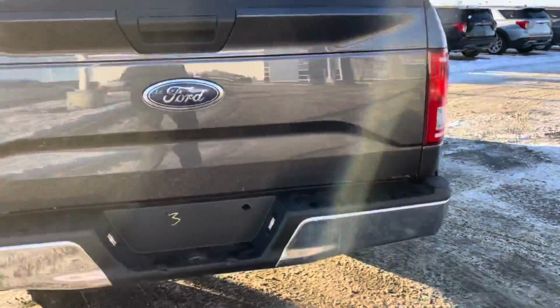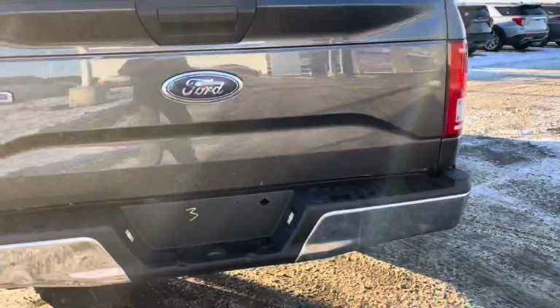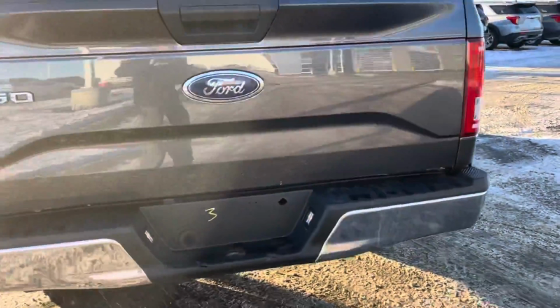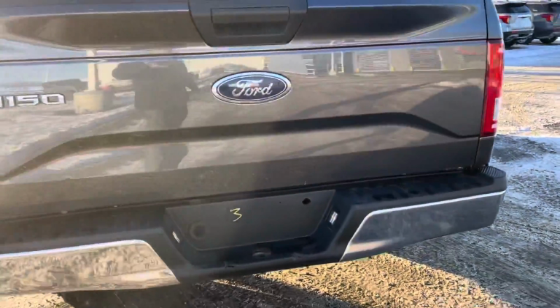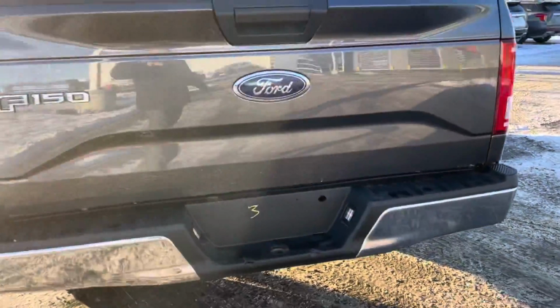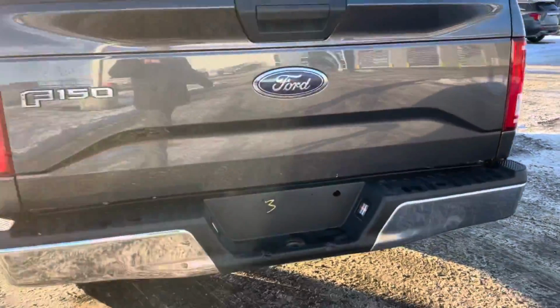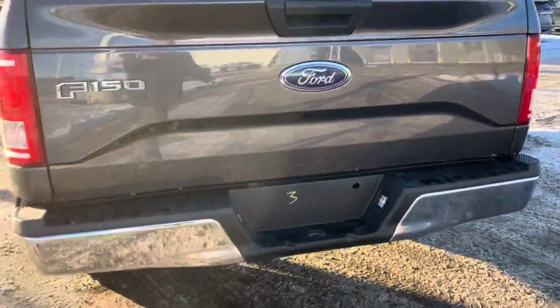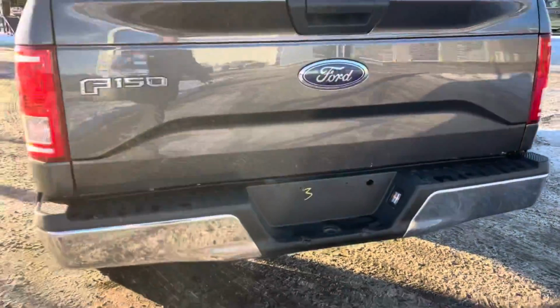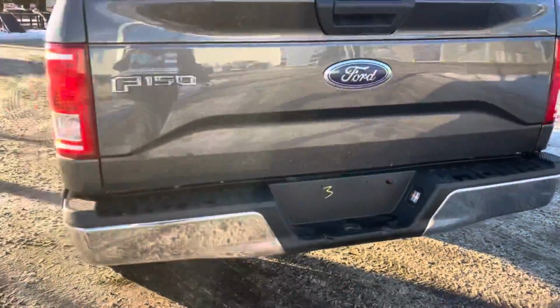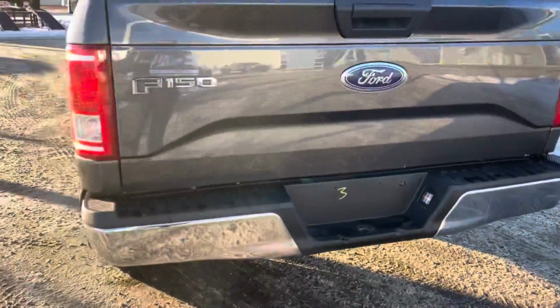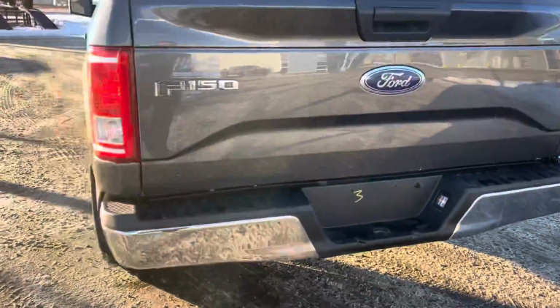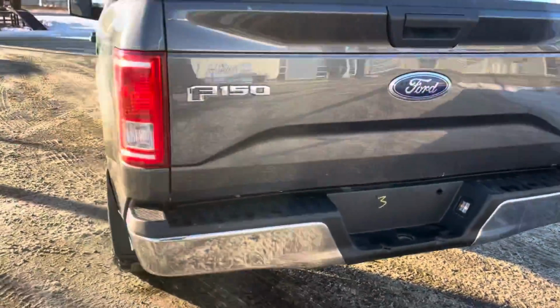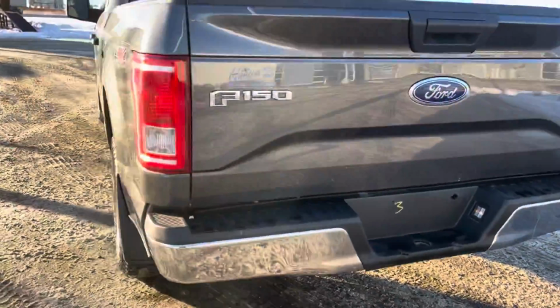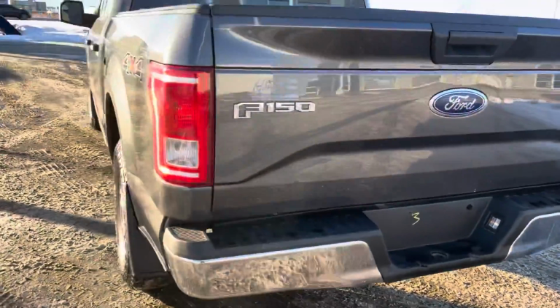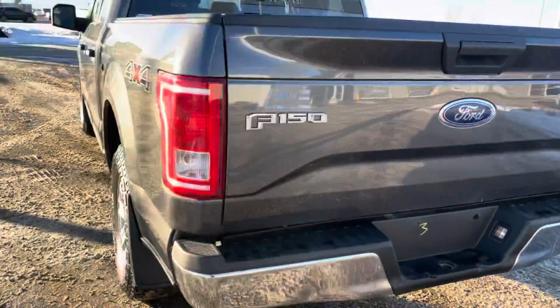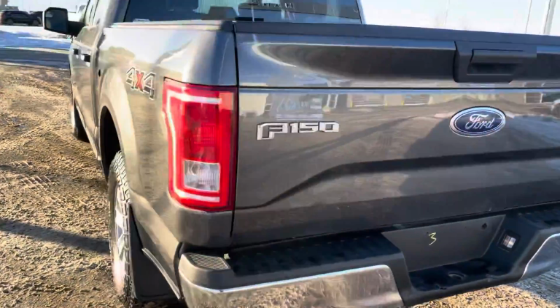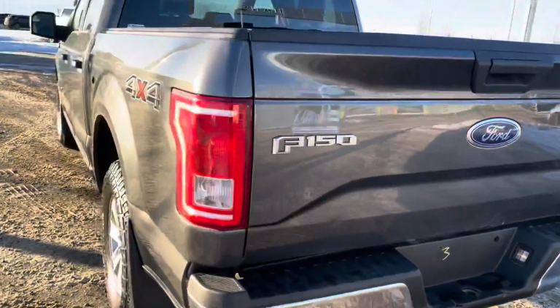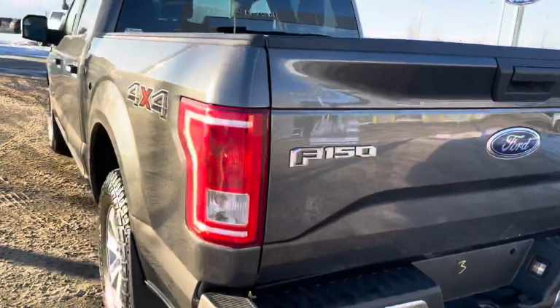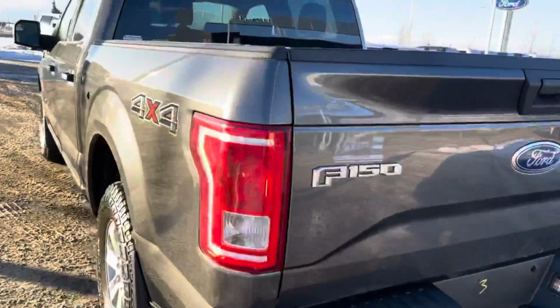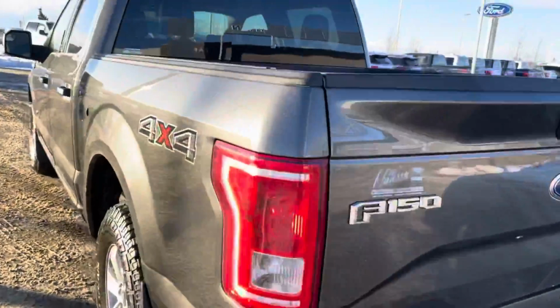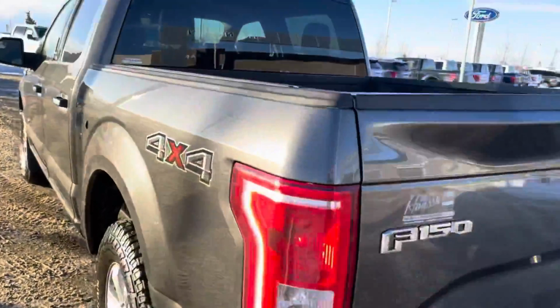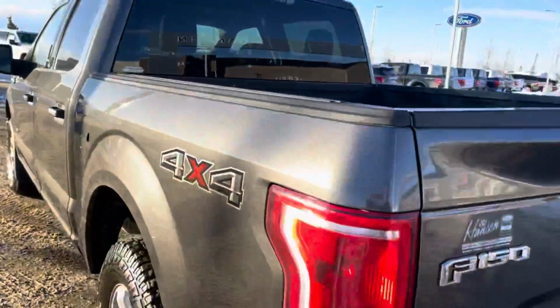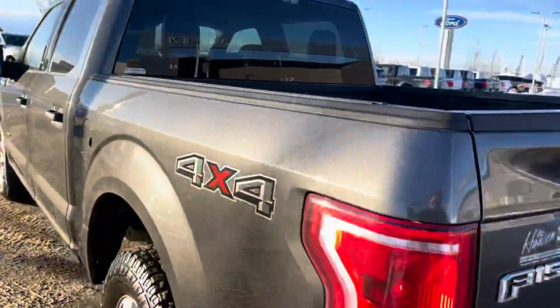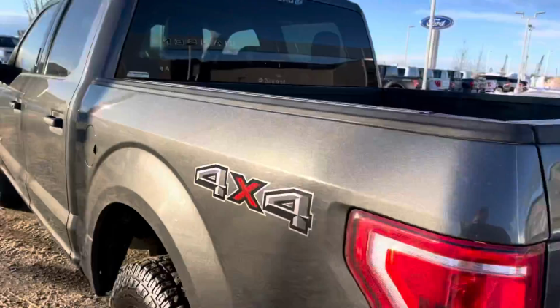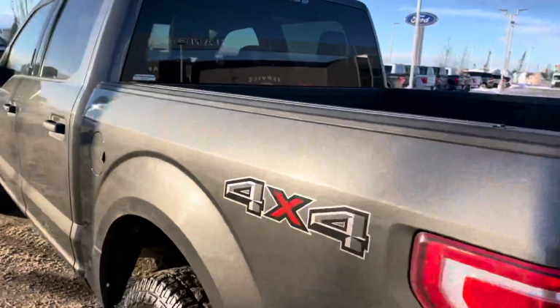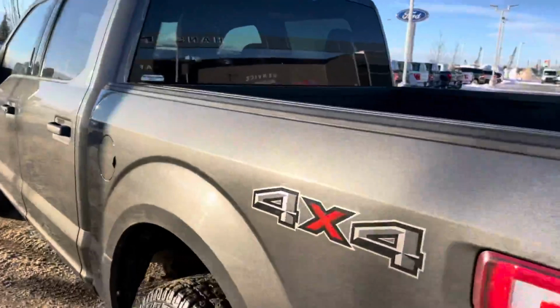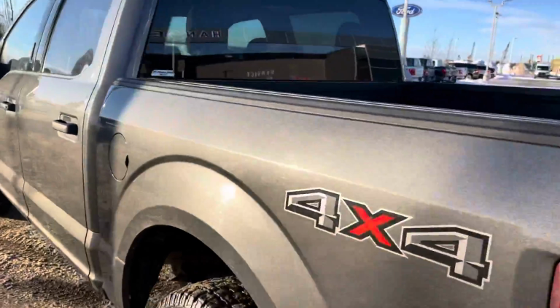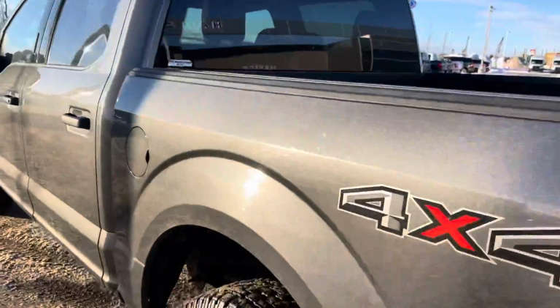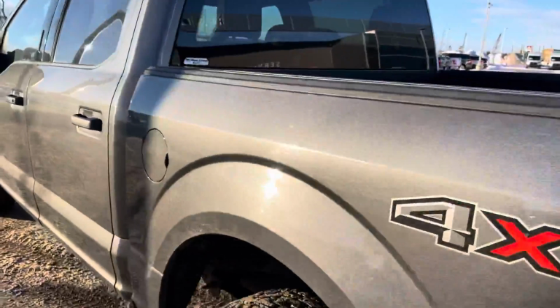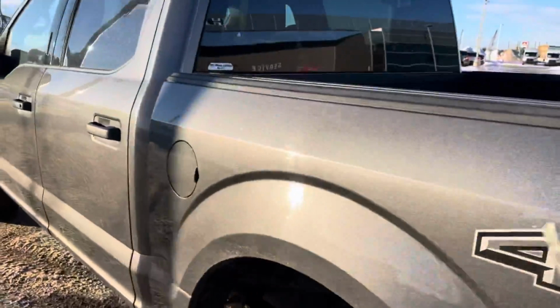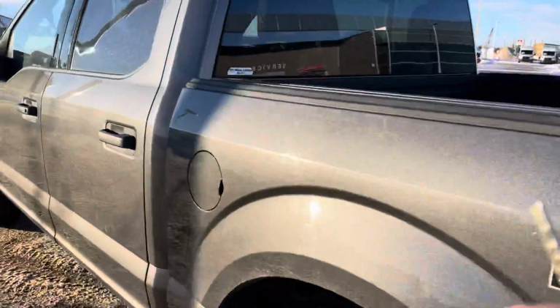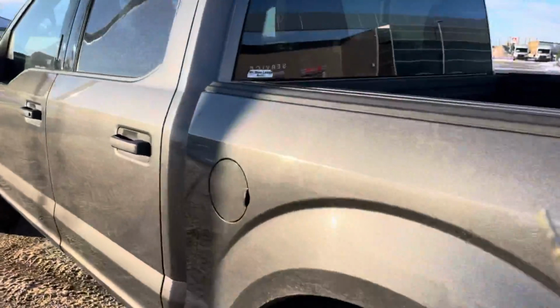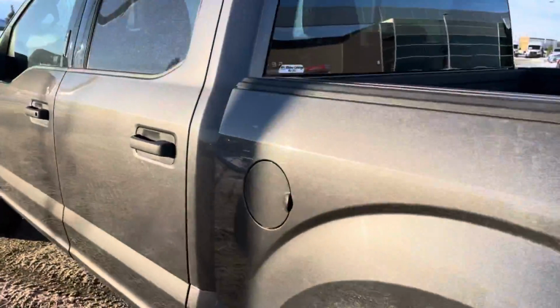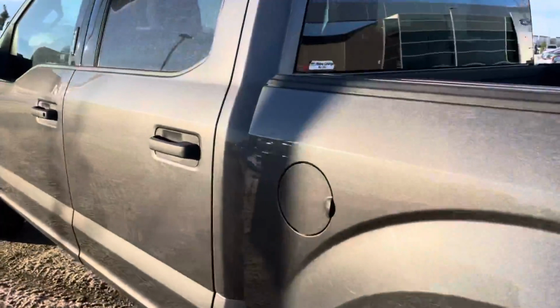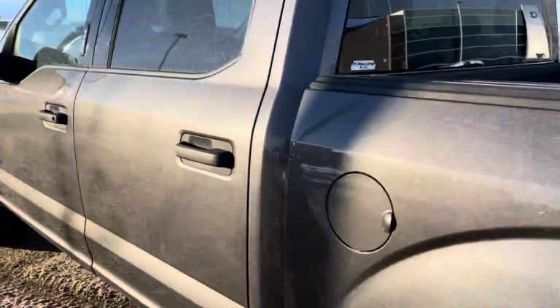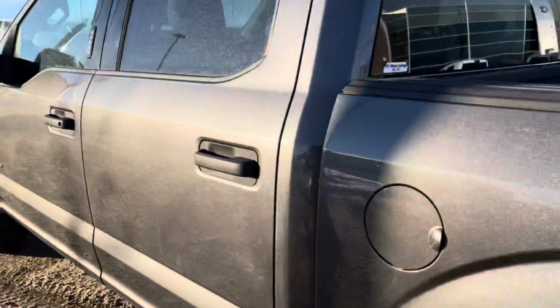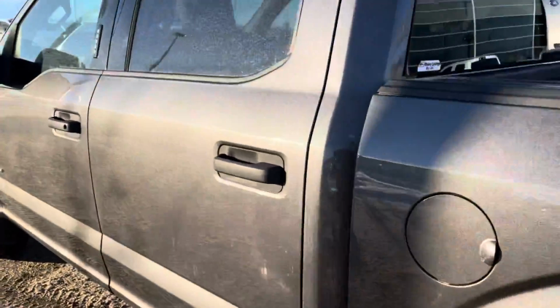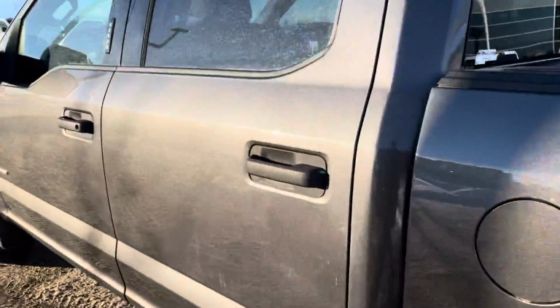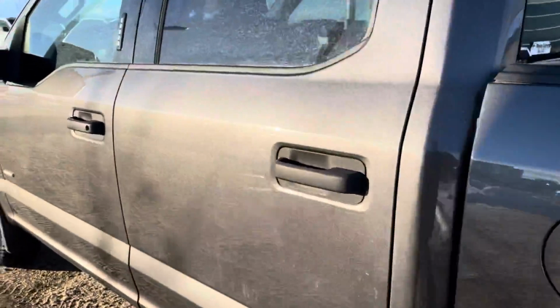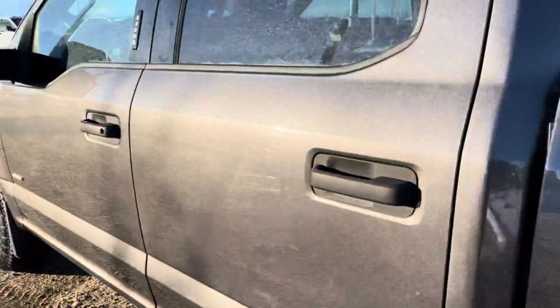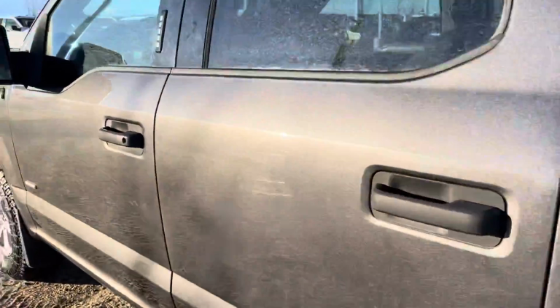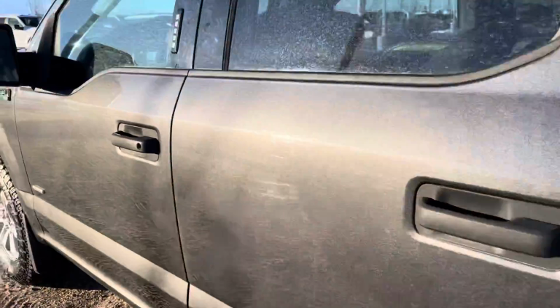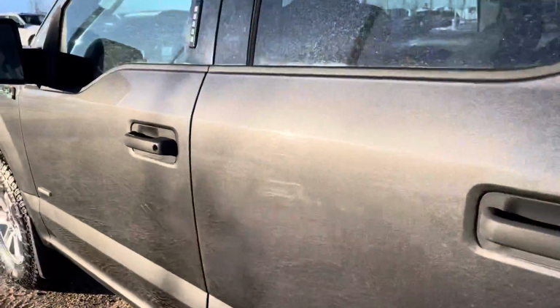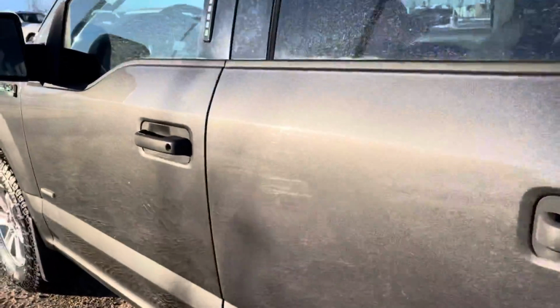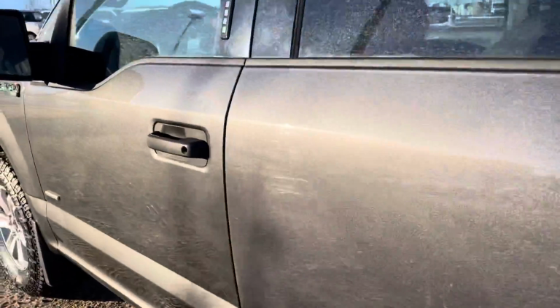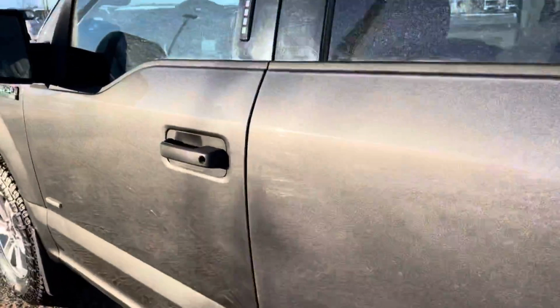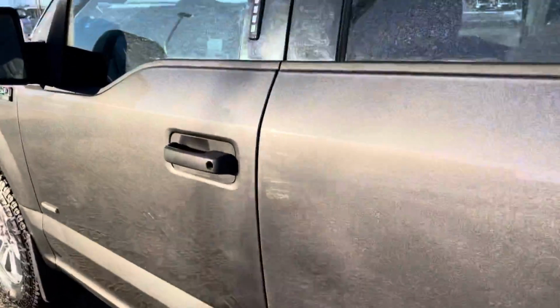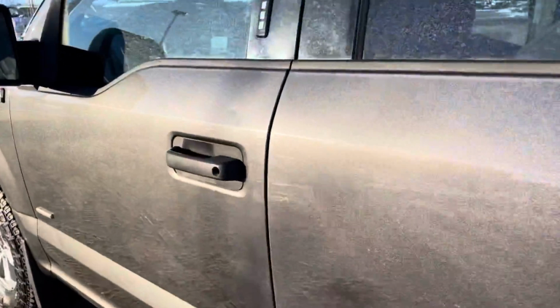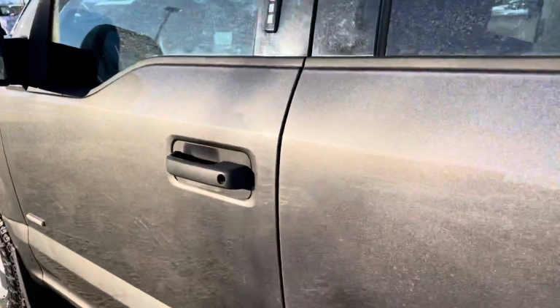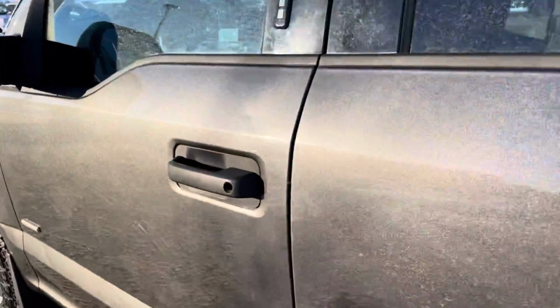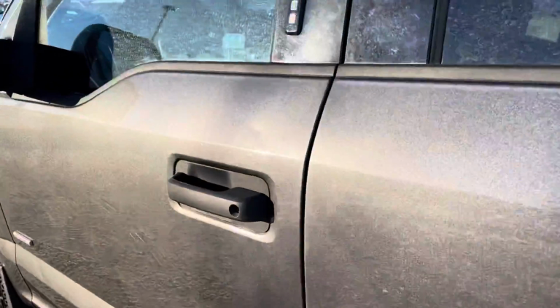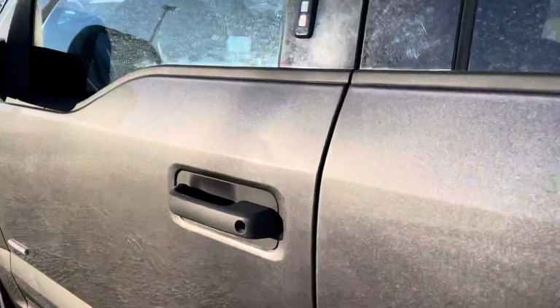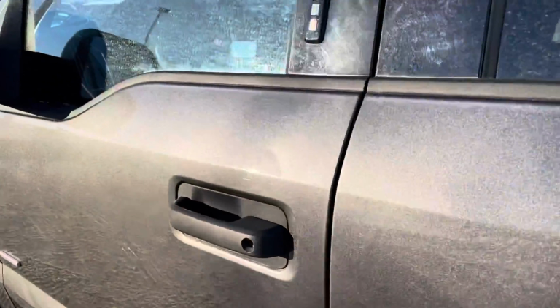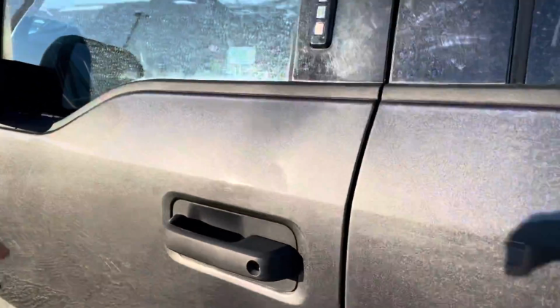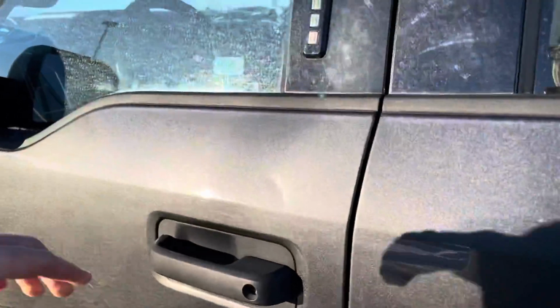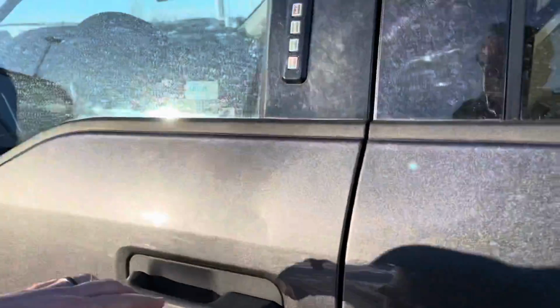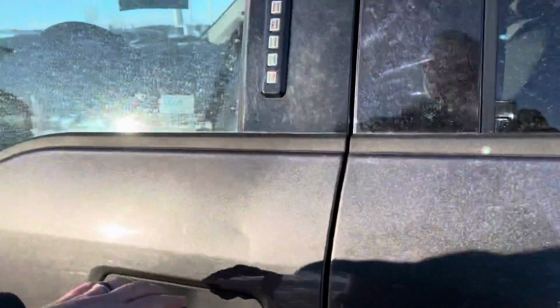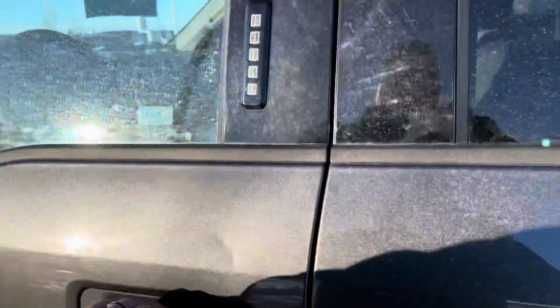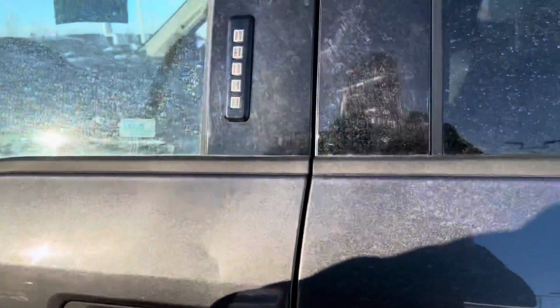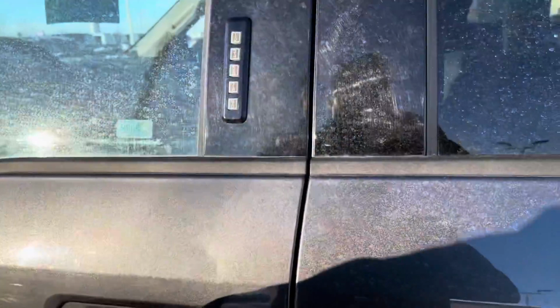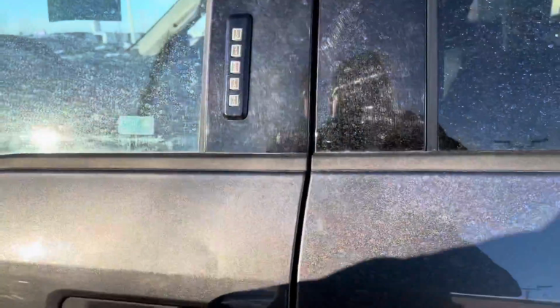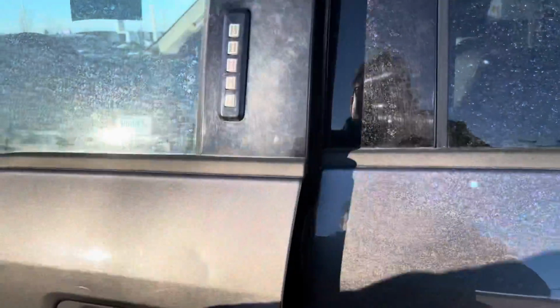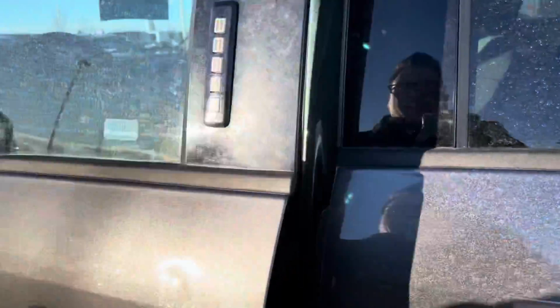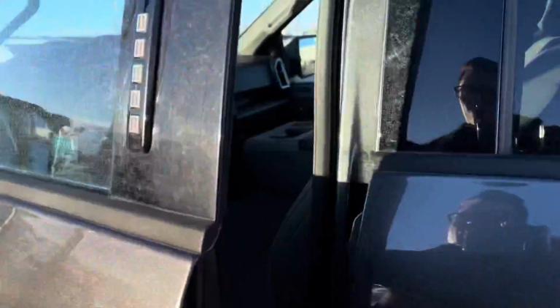The rear end is in great shape as well. There's not really a lot of body damage or anything on this truck. So if you're looking for one that's in a good price range and not all banged up, this one's good.